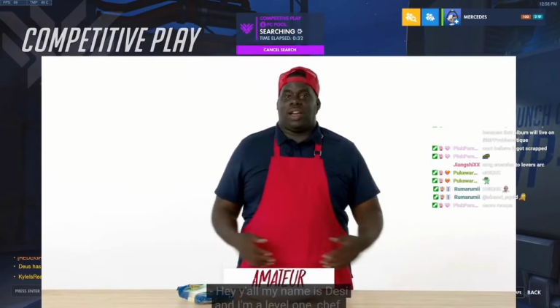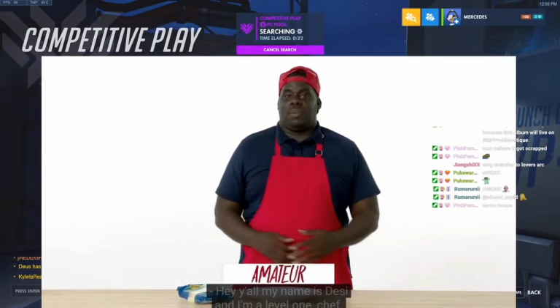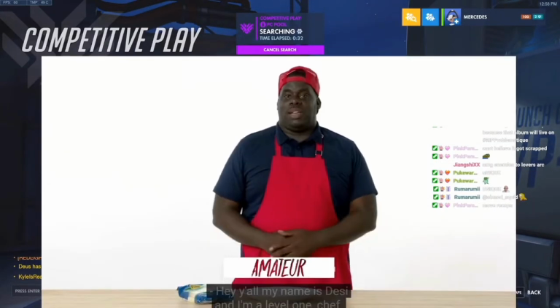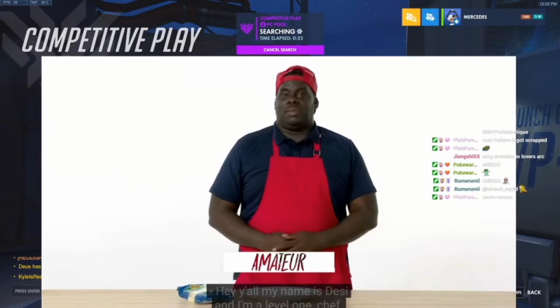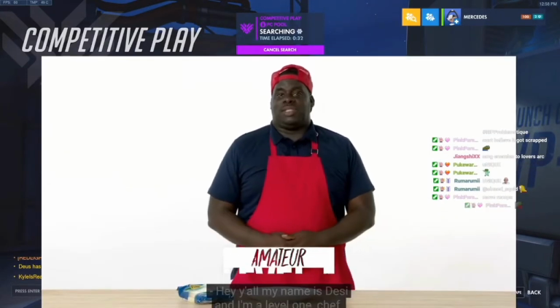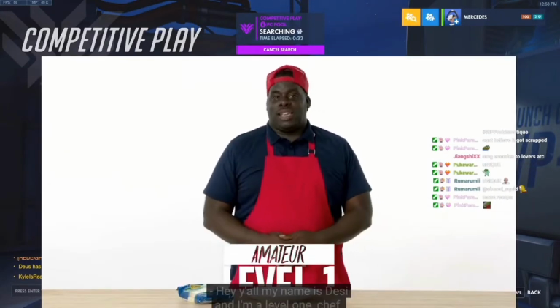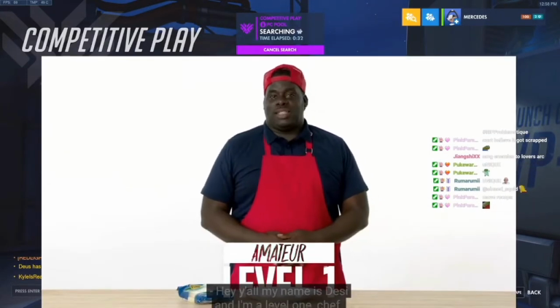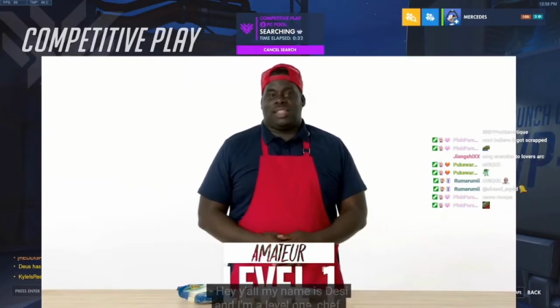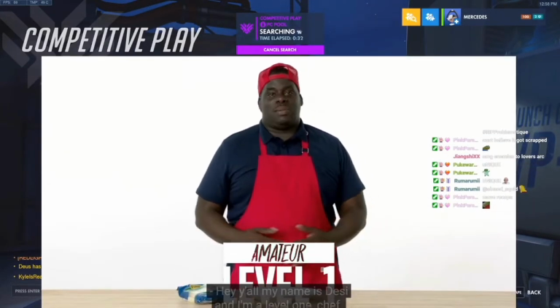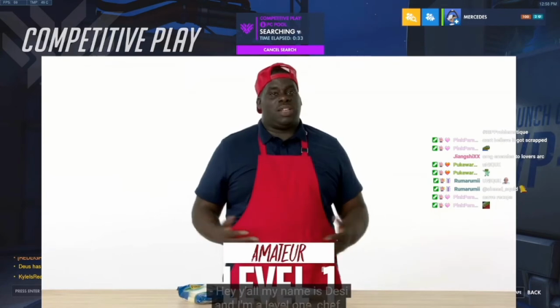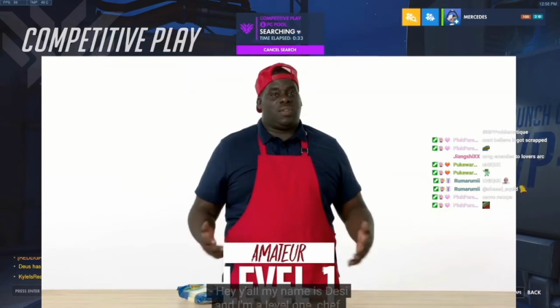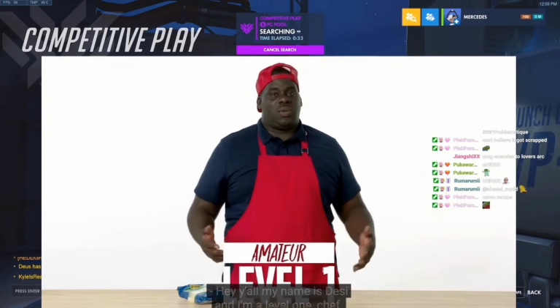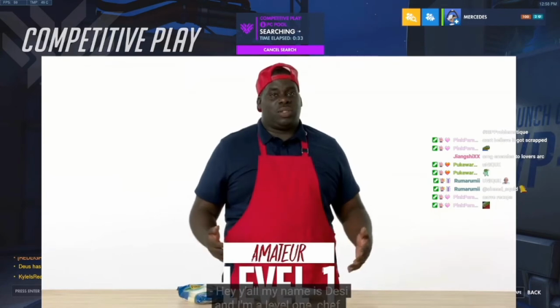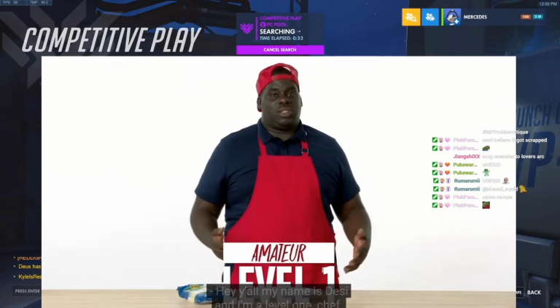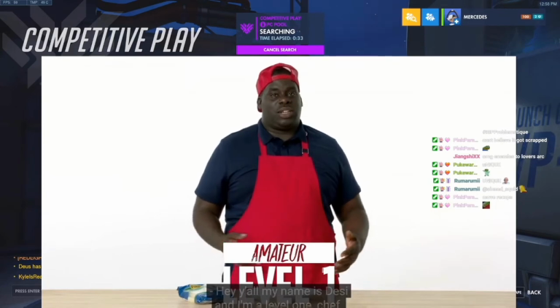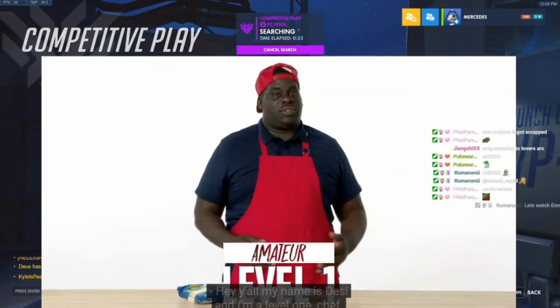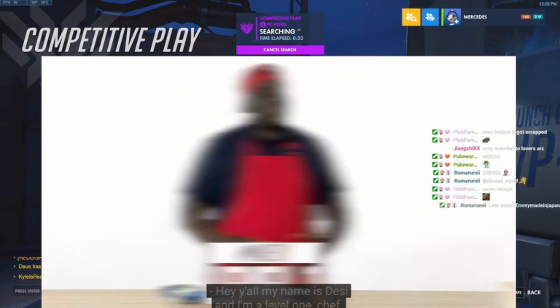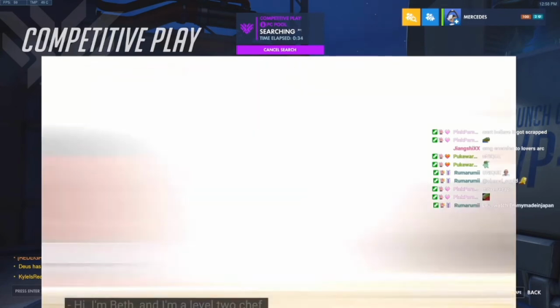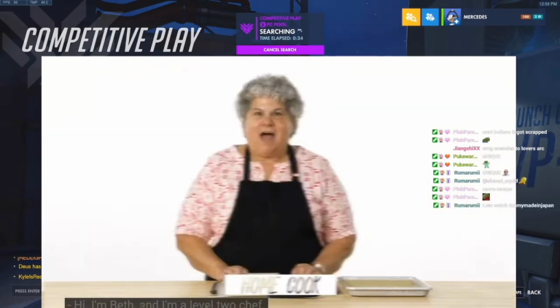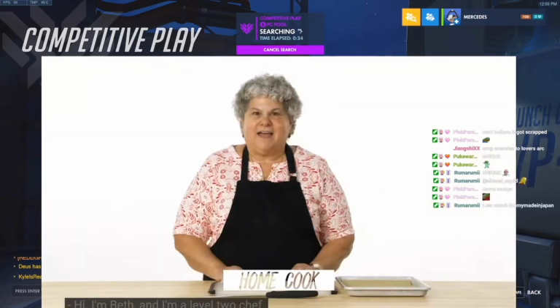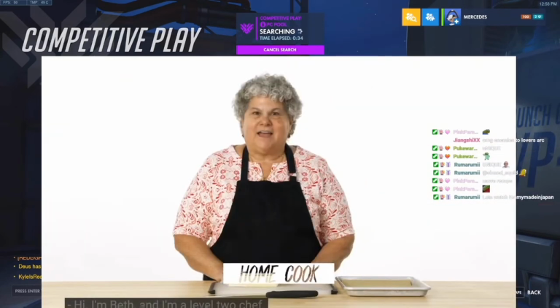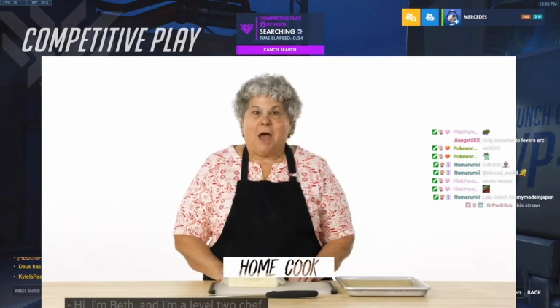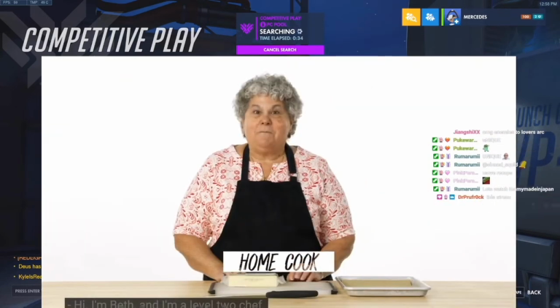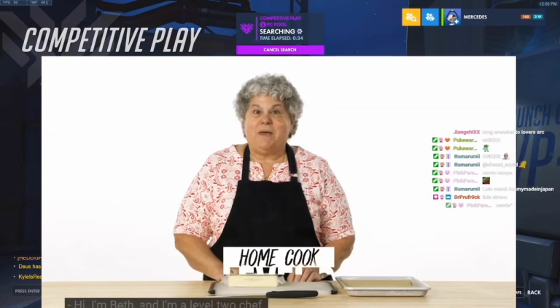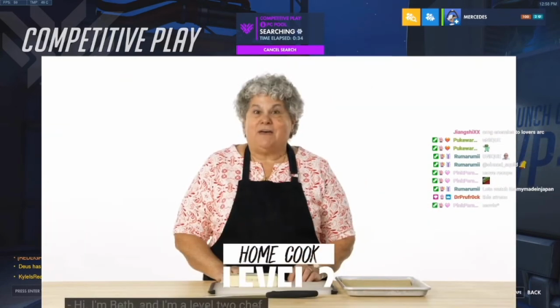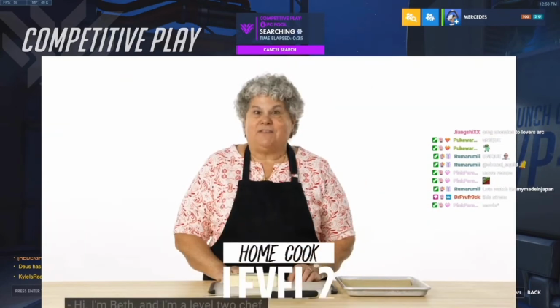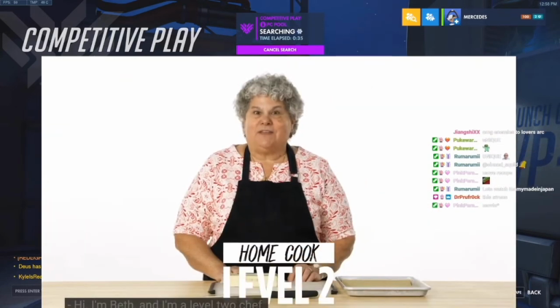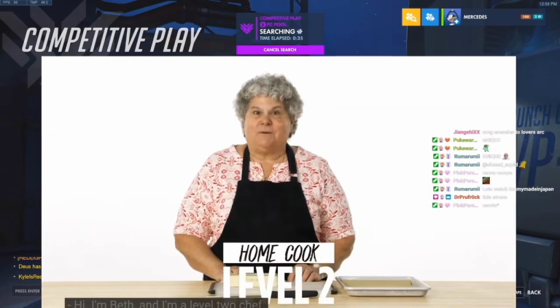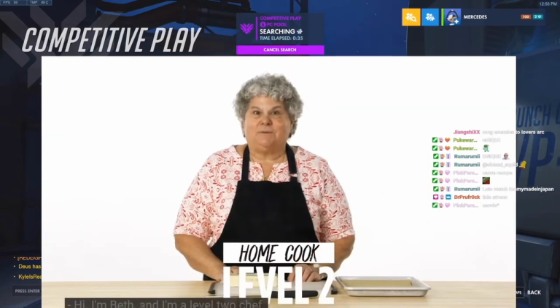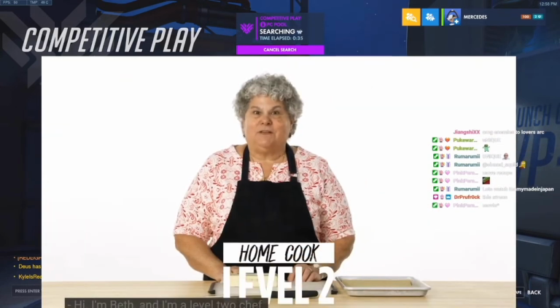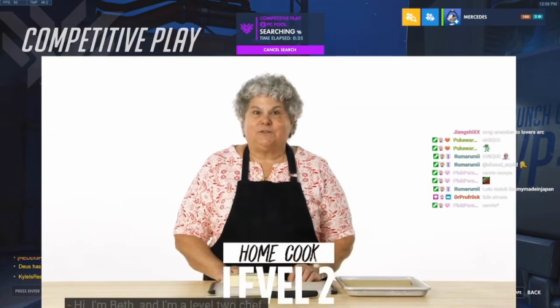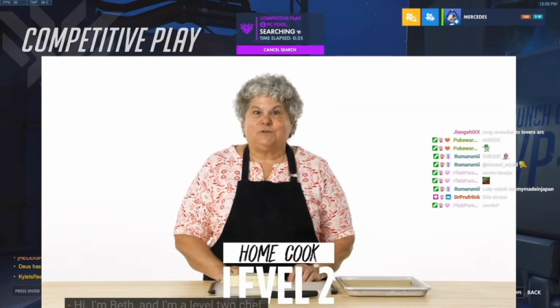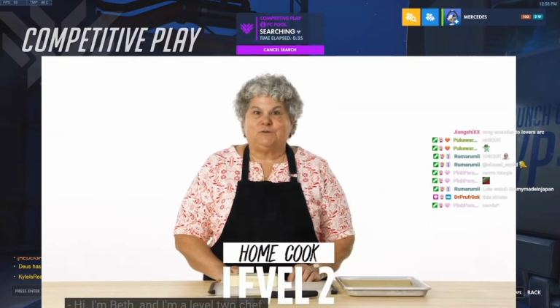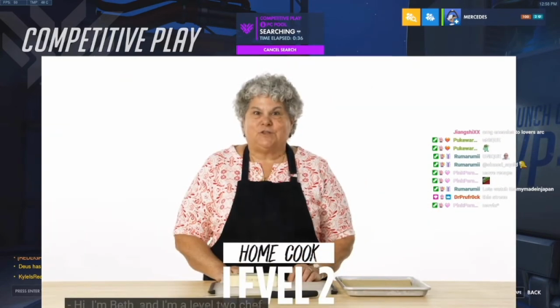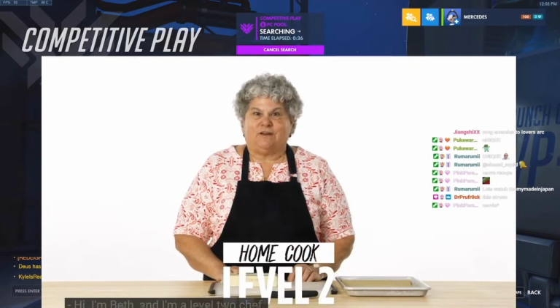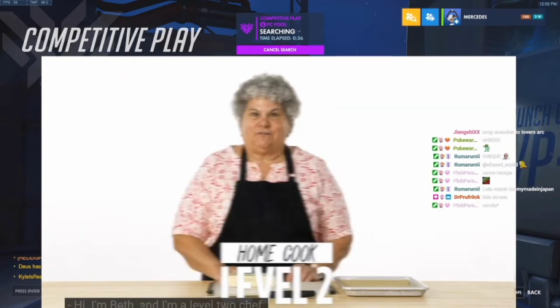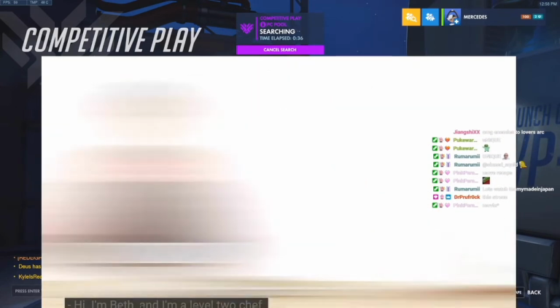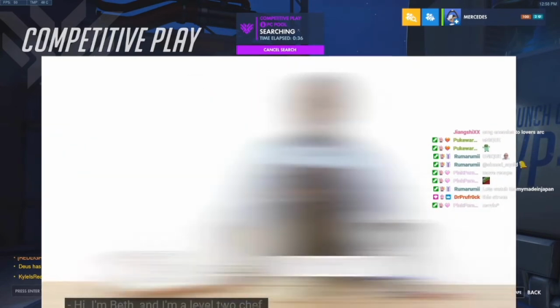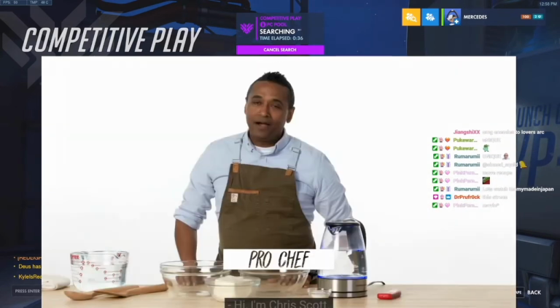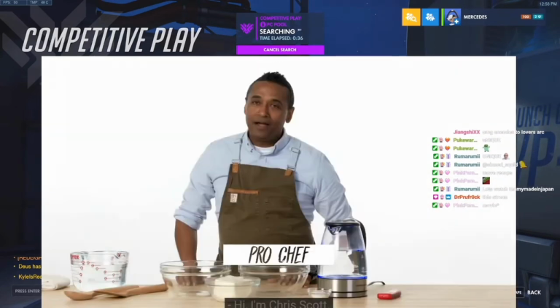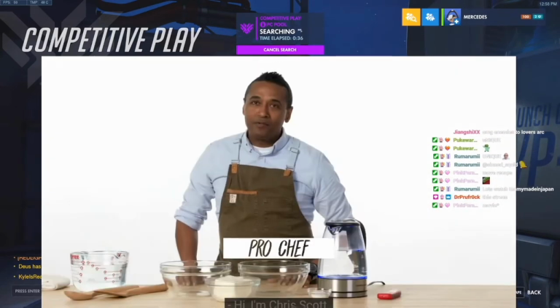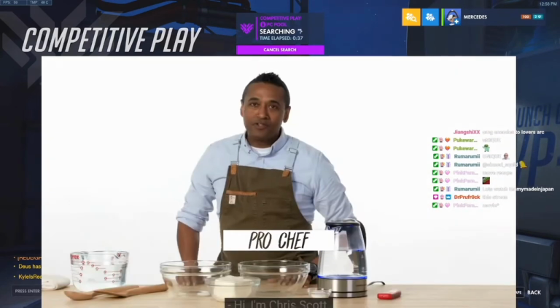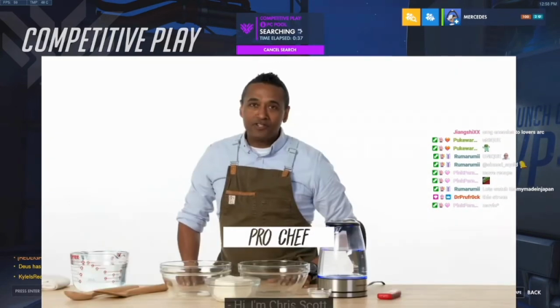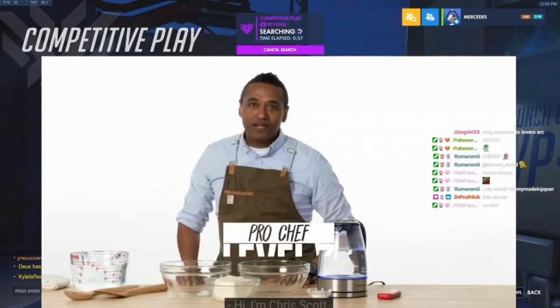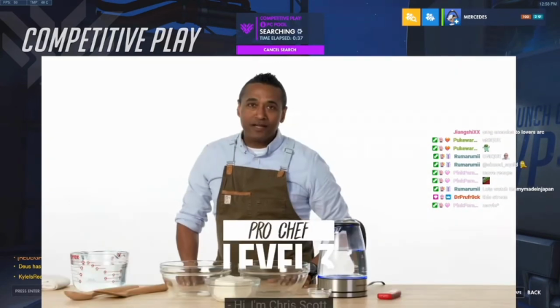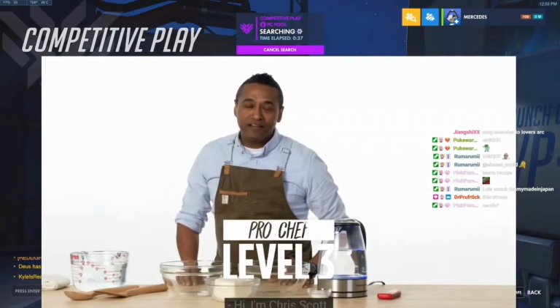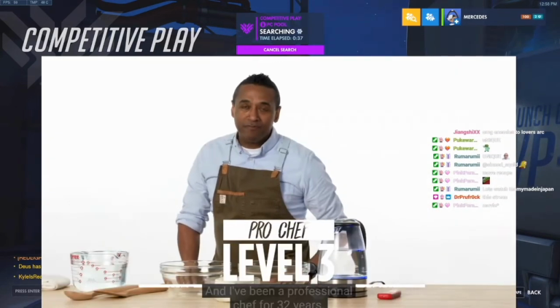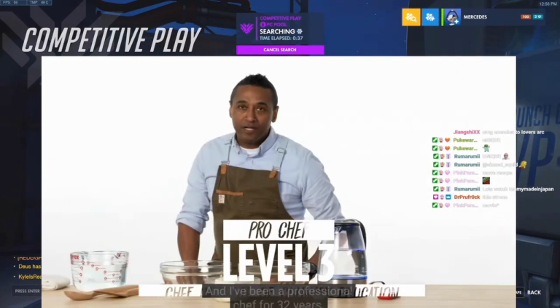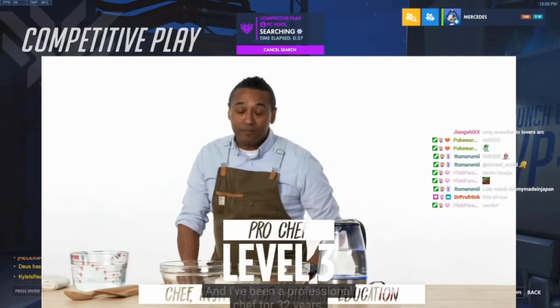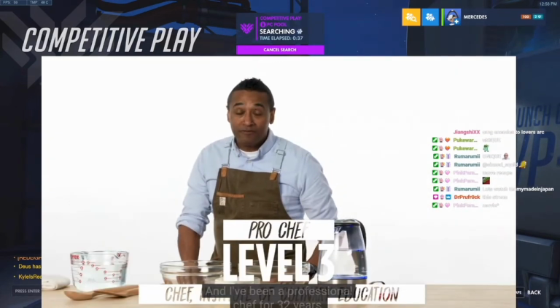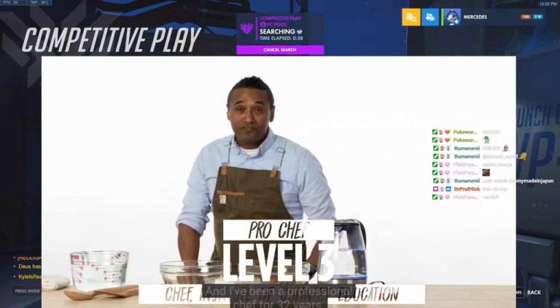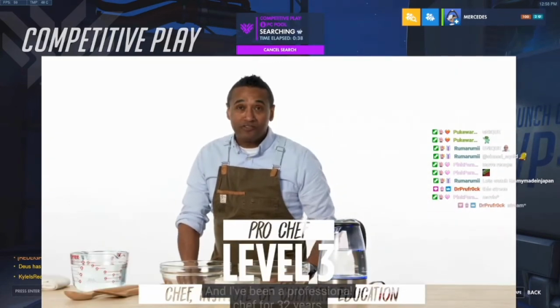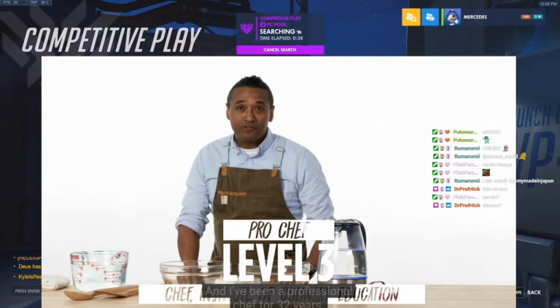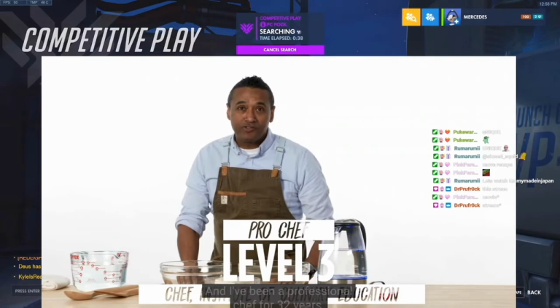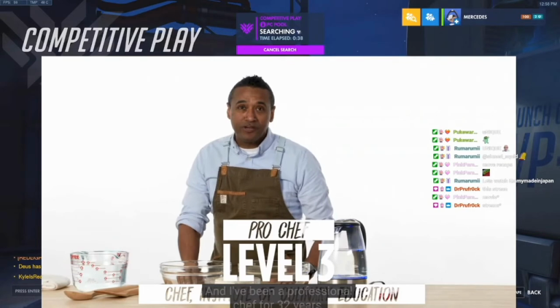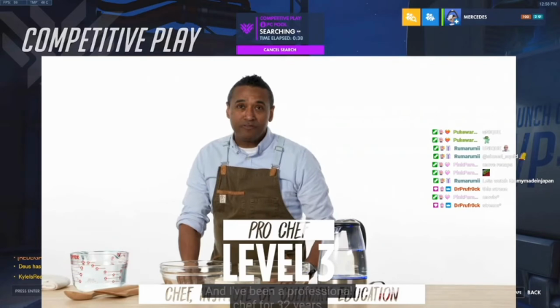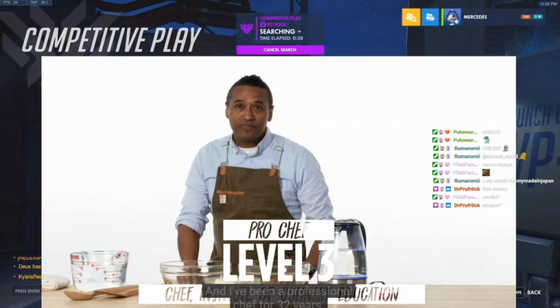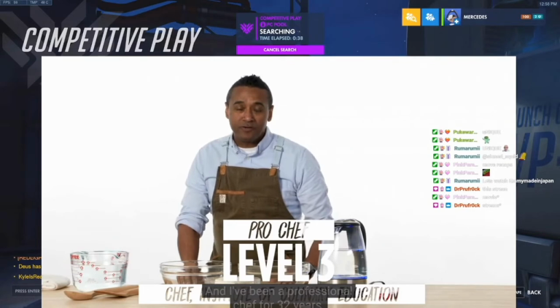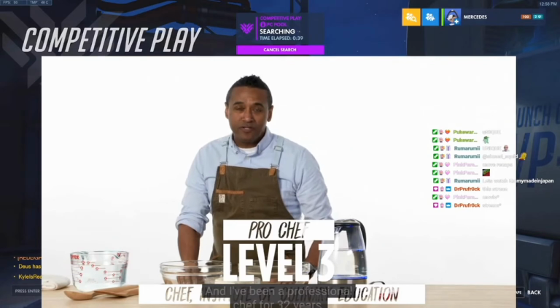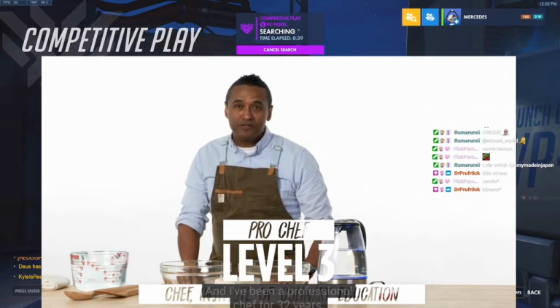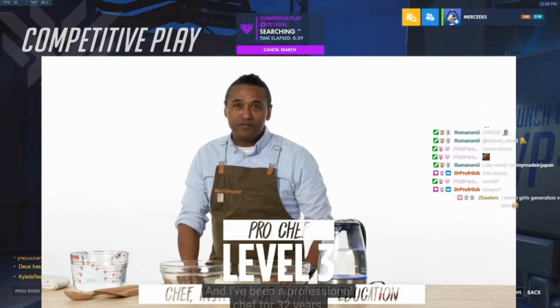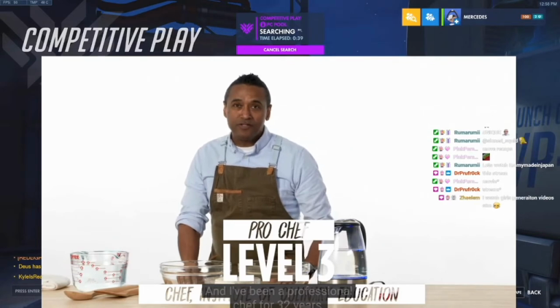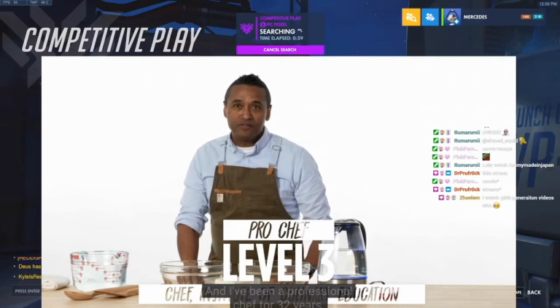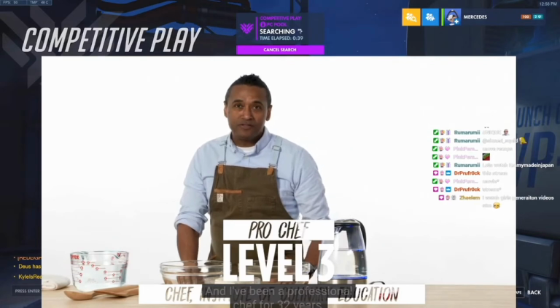Hey y'all, my name is Desi and I'm a level one chef. Hi, I'm Beth and I'm a level two chef. Hi, I'm Chris Scott and I've been a professional chef for 32 years.